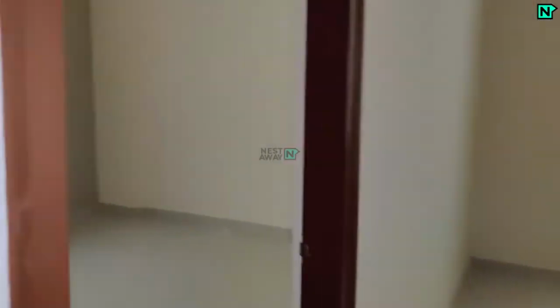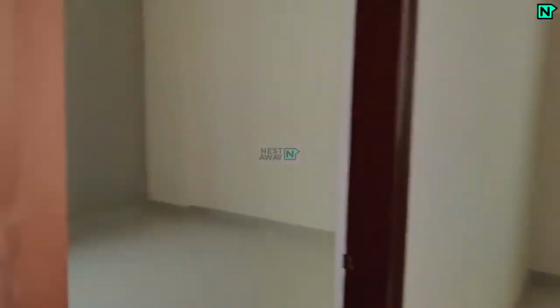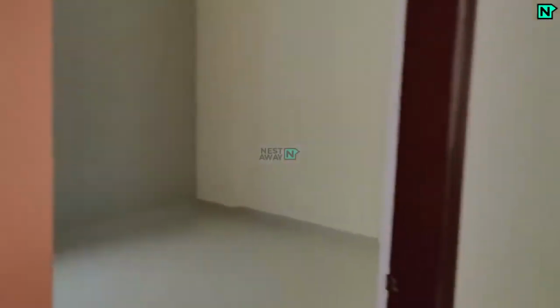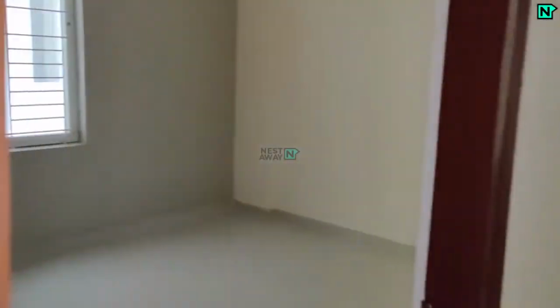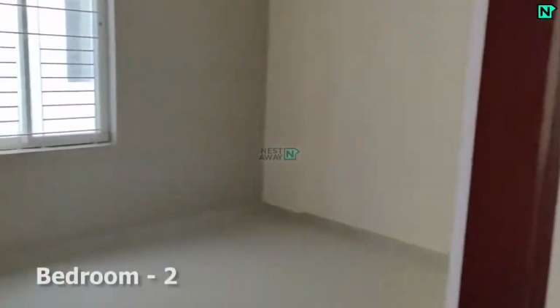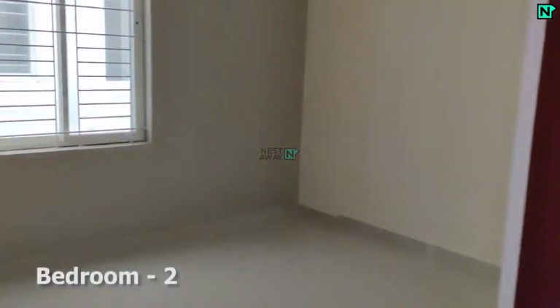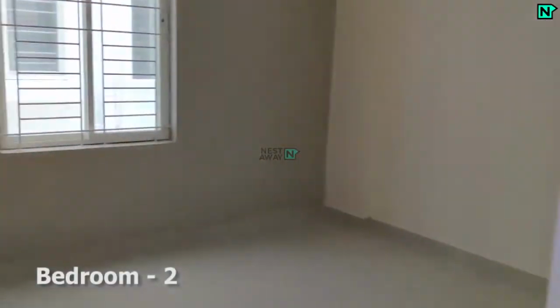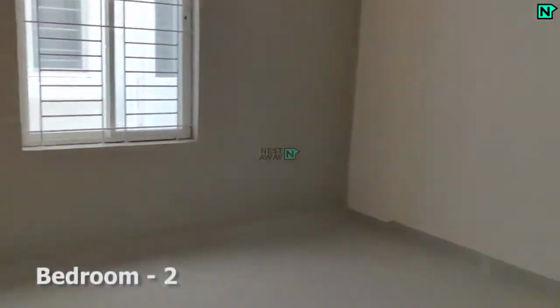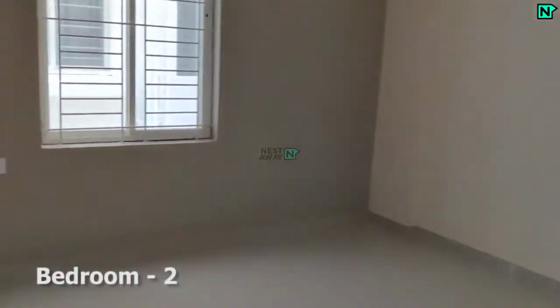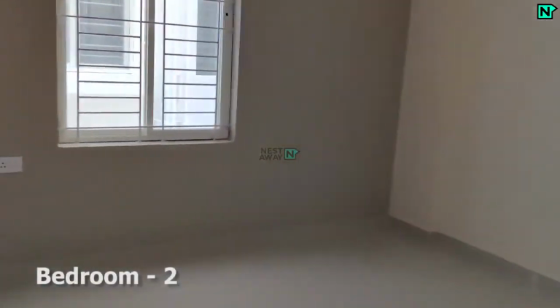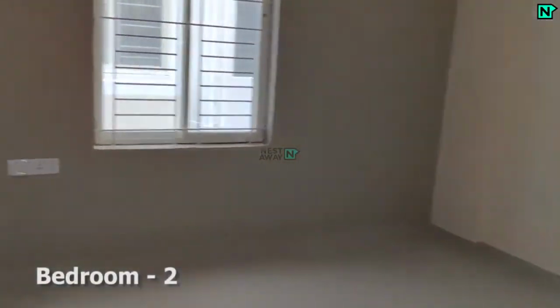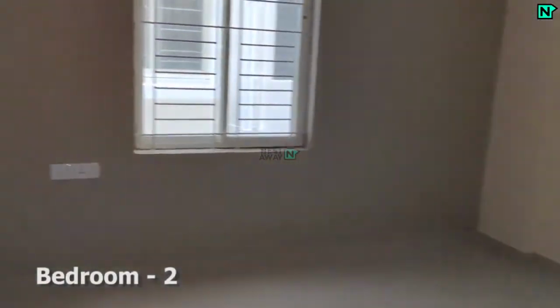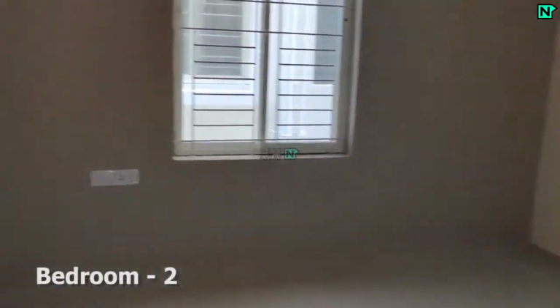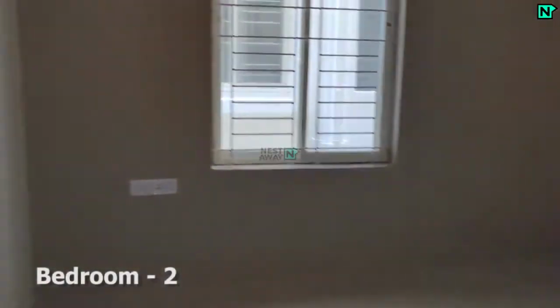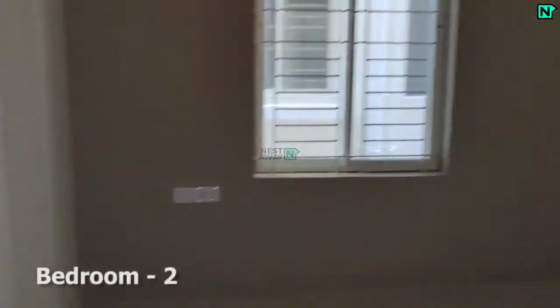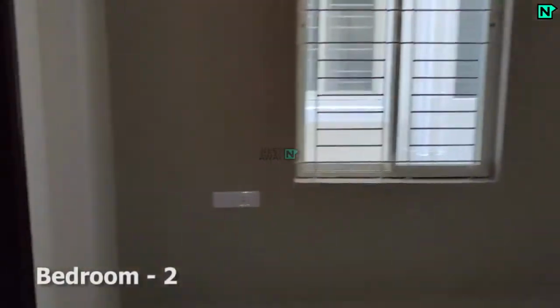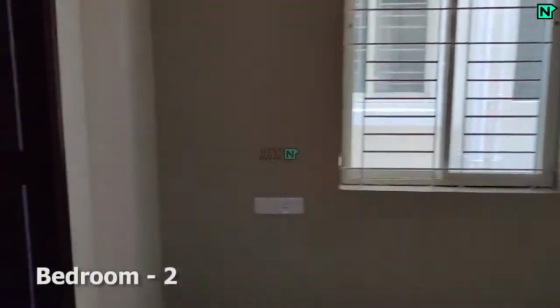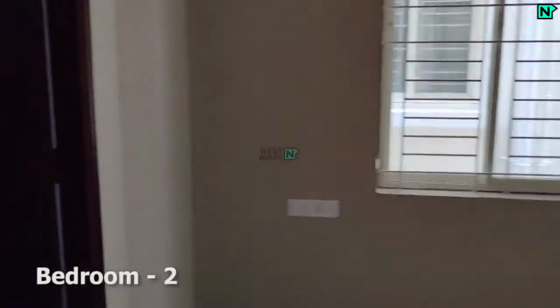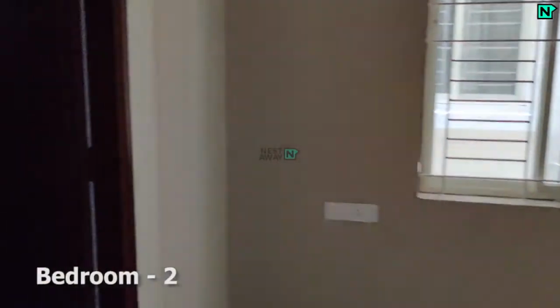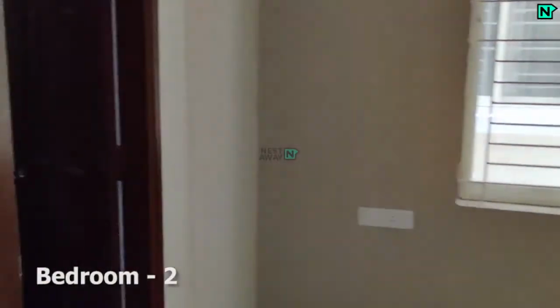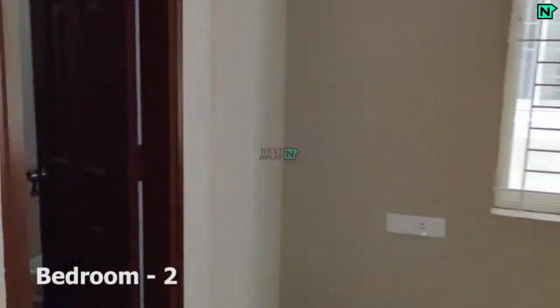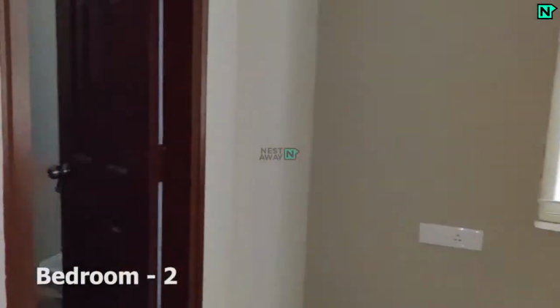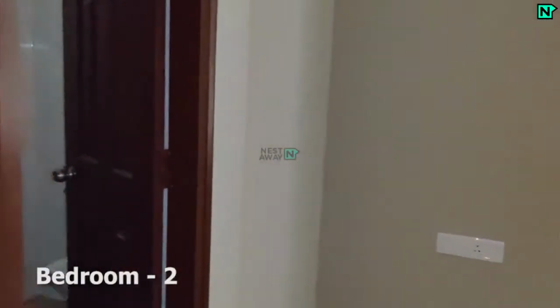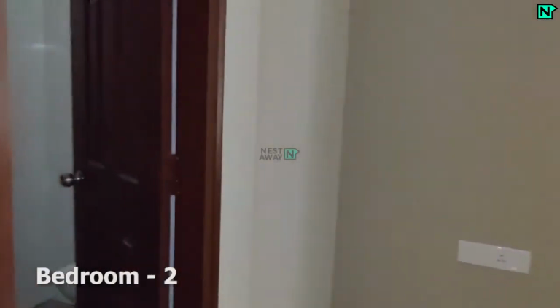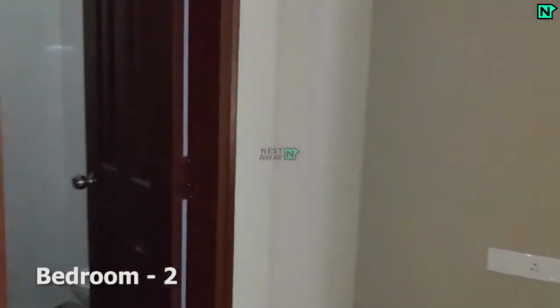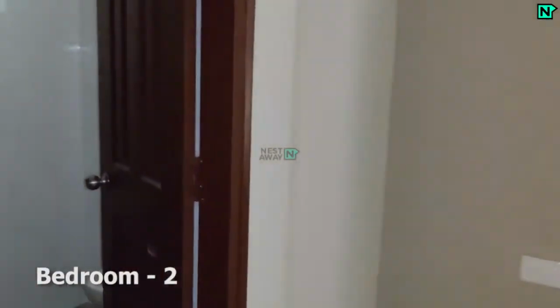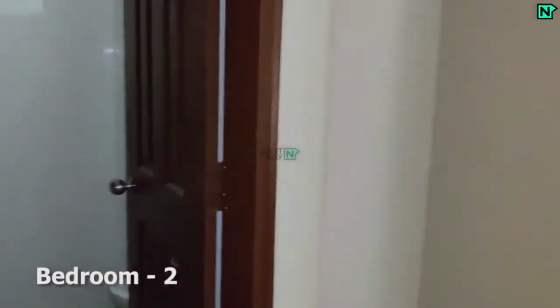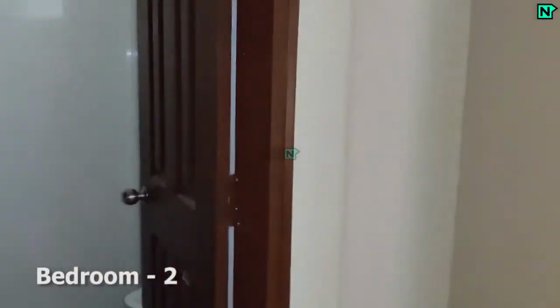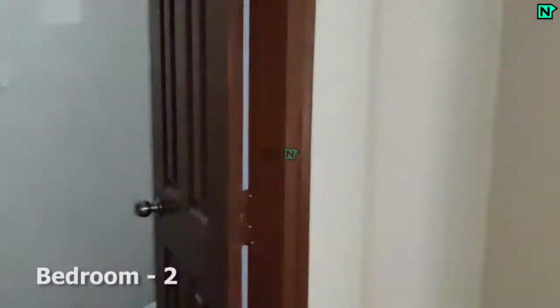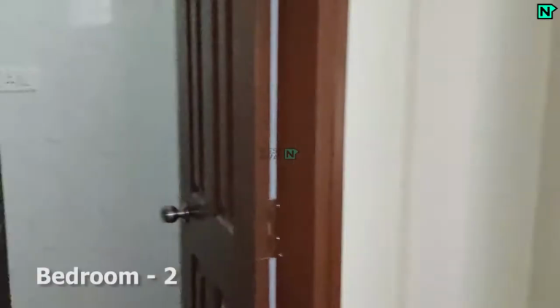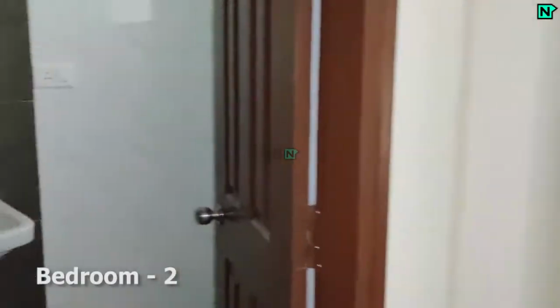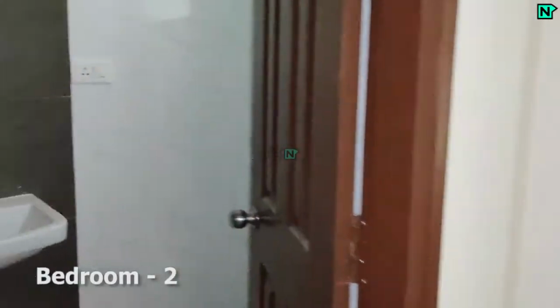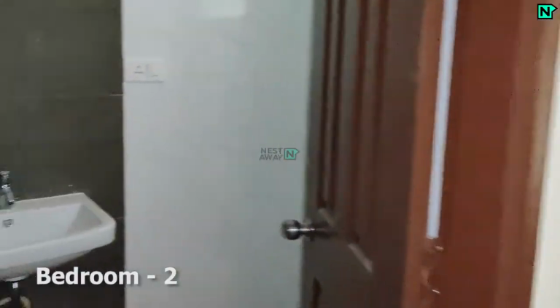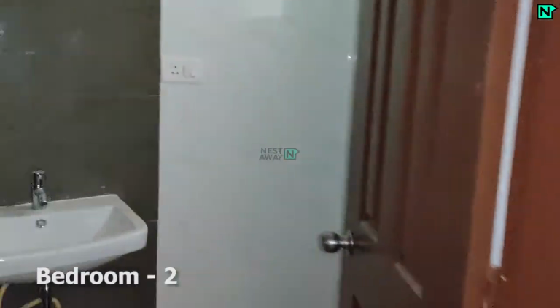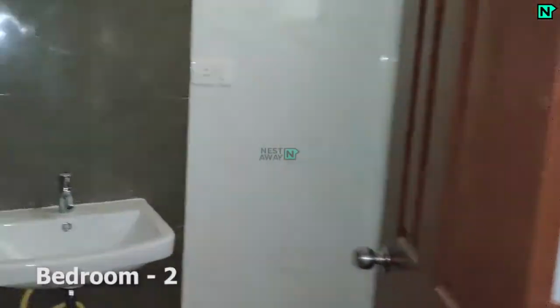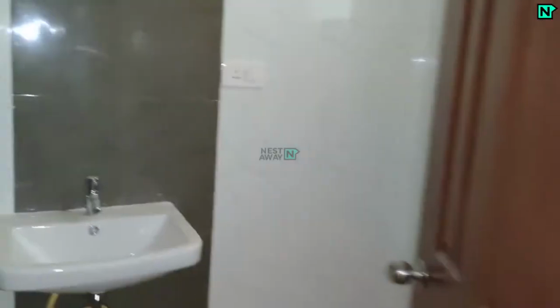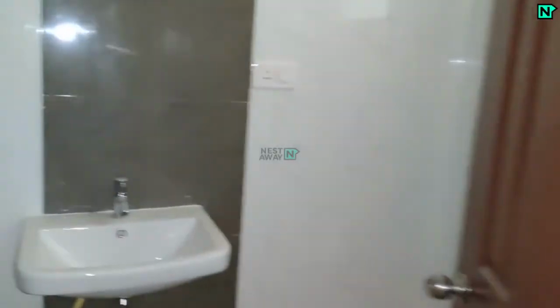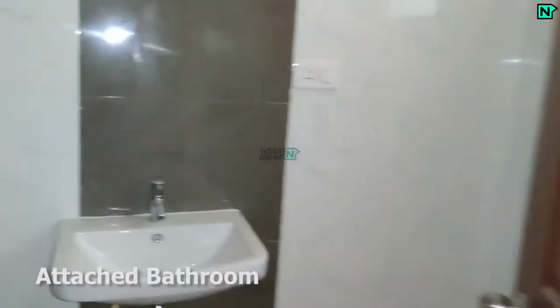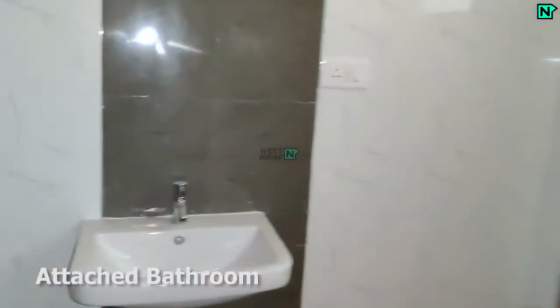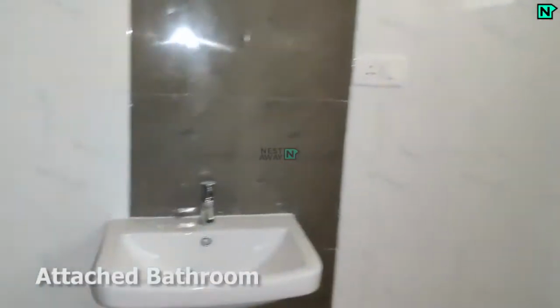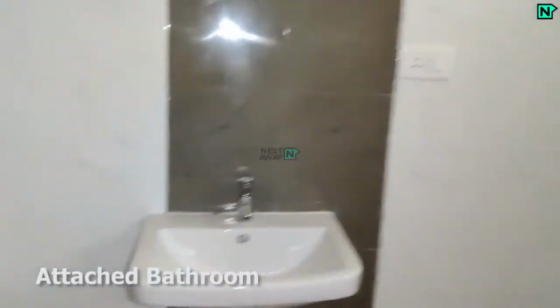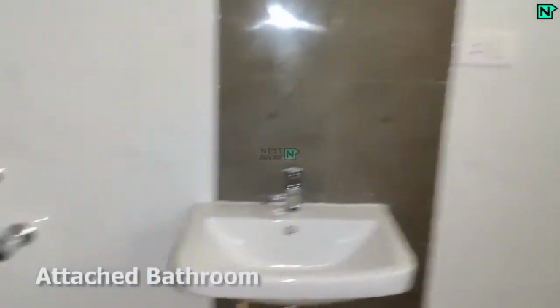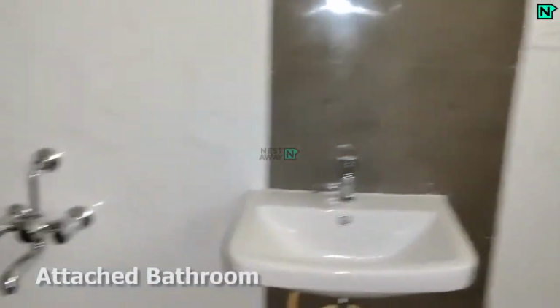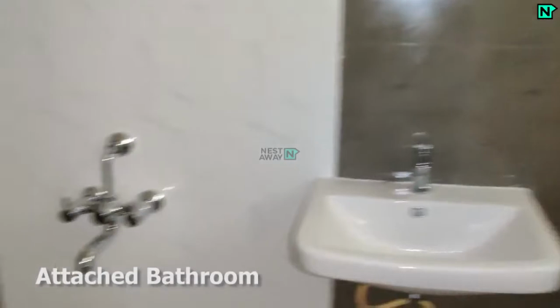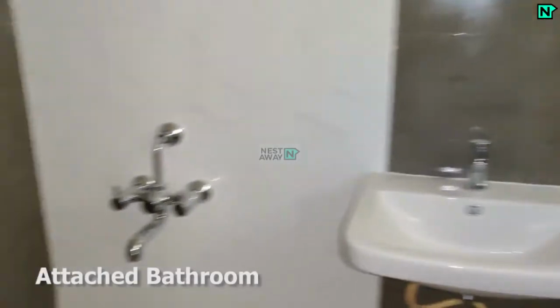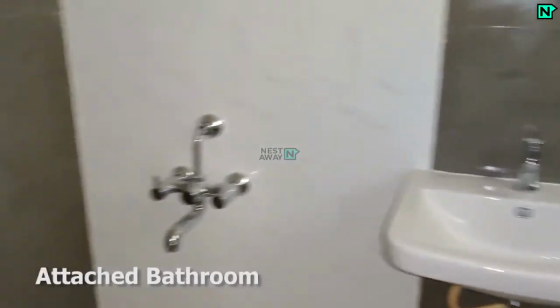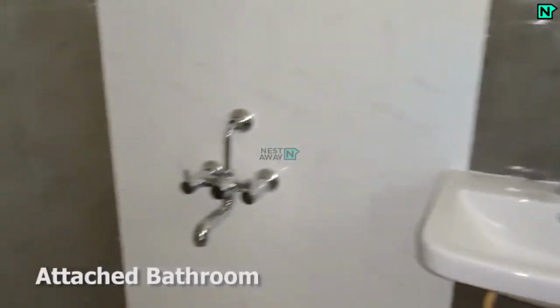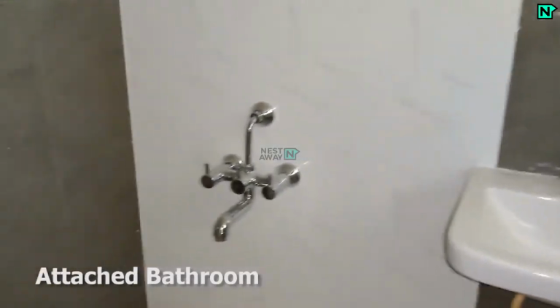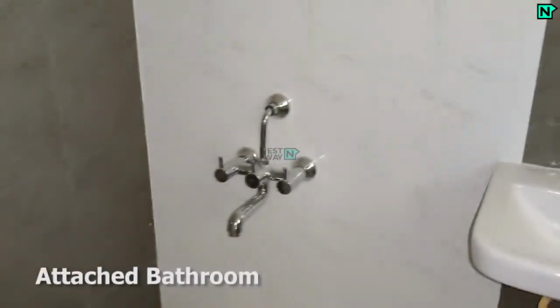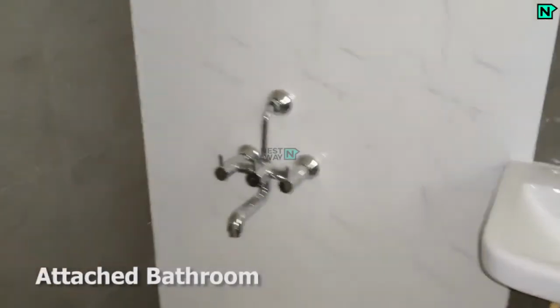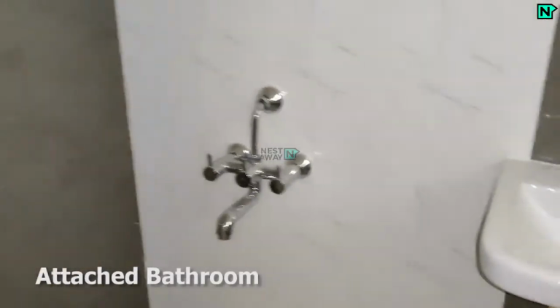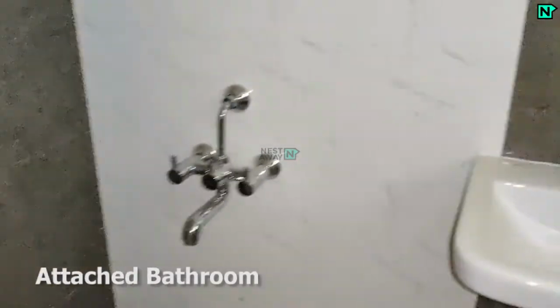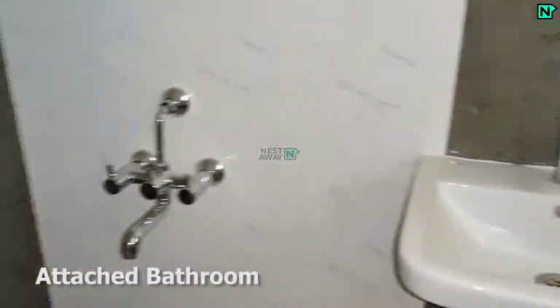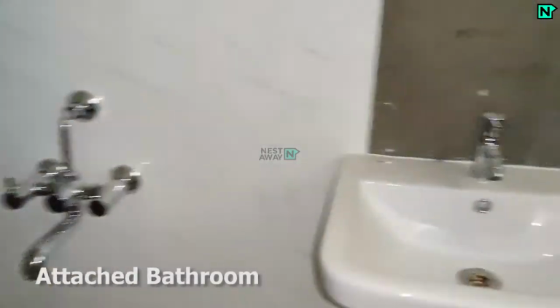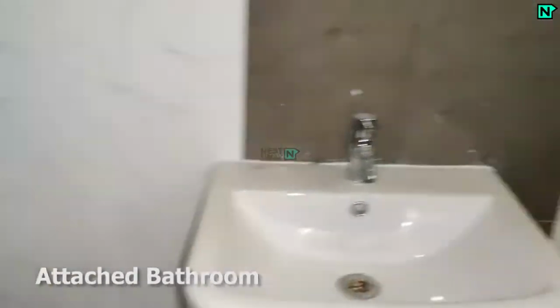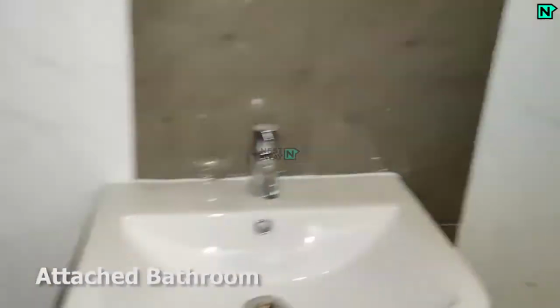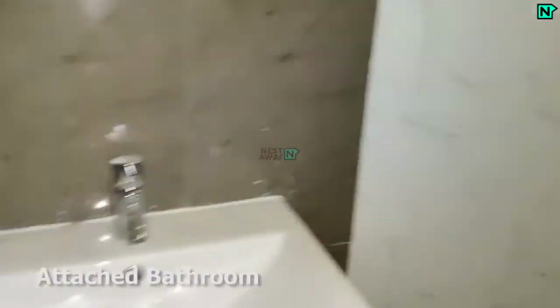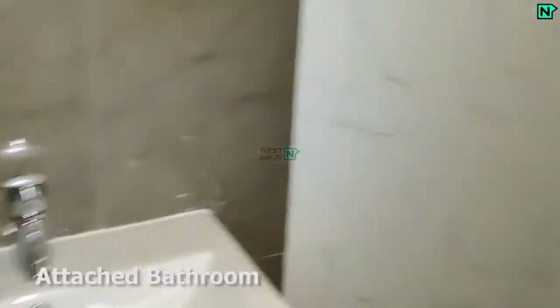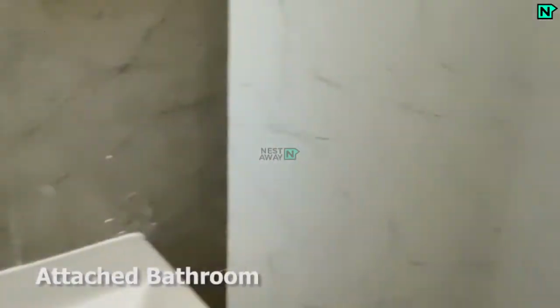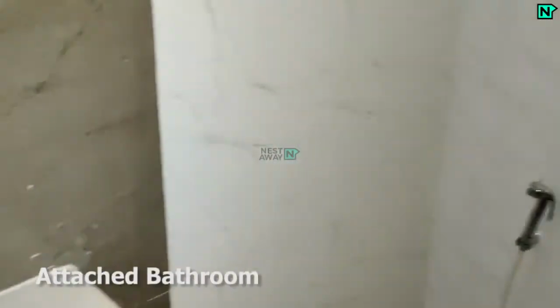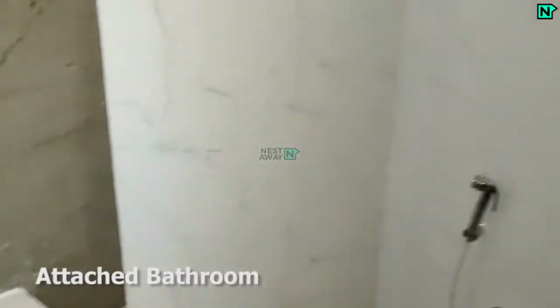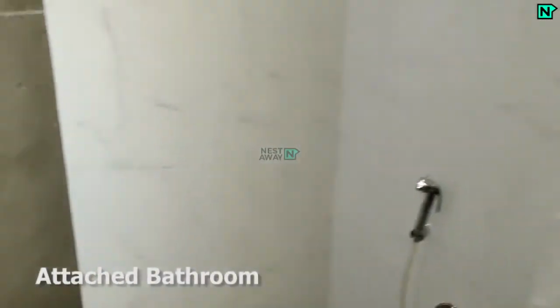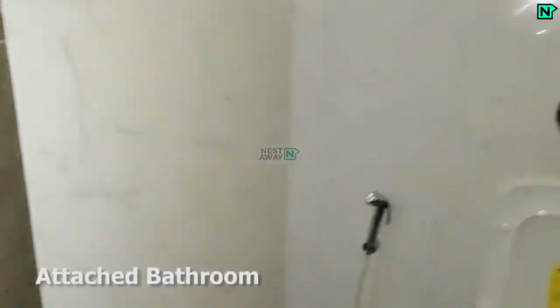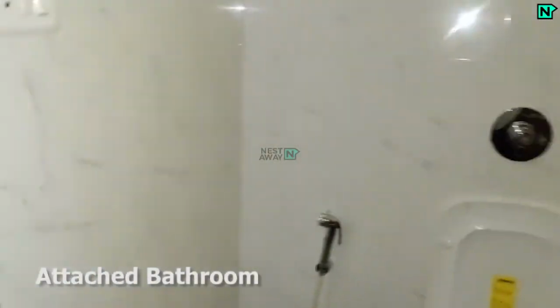This is bedroom two. This bedroom comes with an attached bathroom. The attached bathroom comes with a western type toilet.